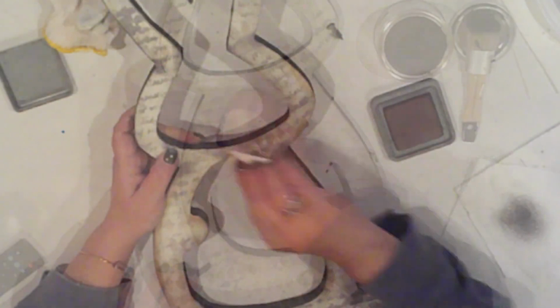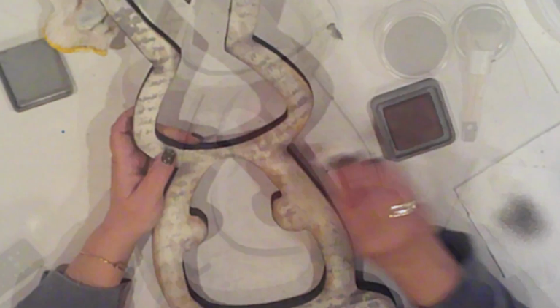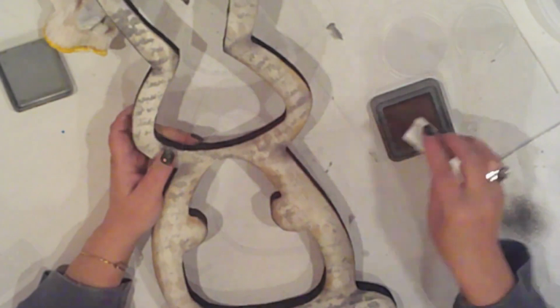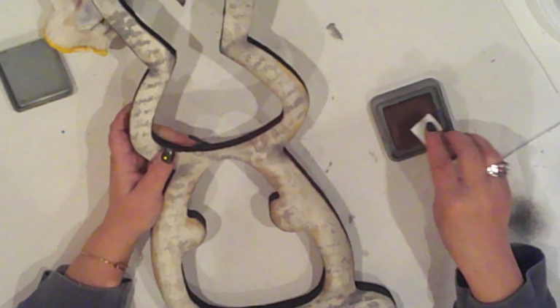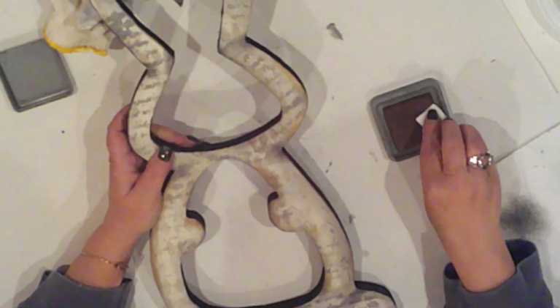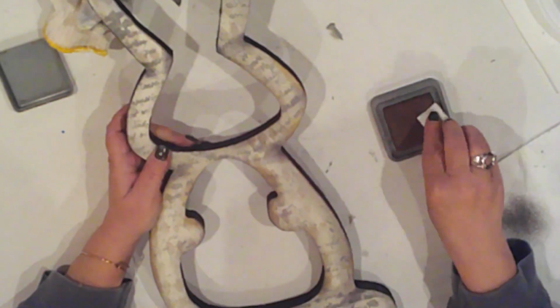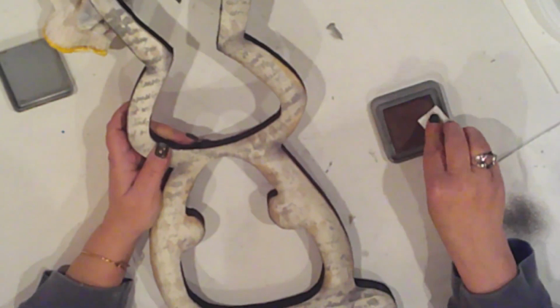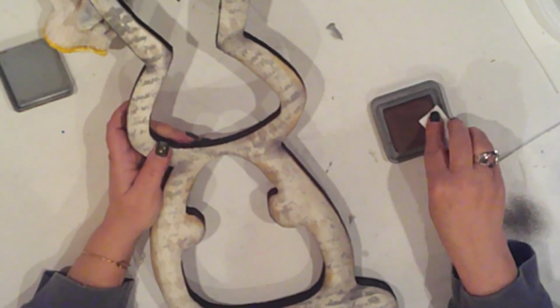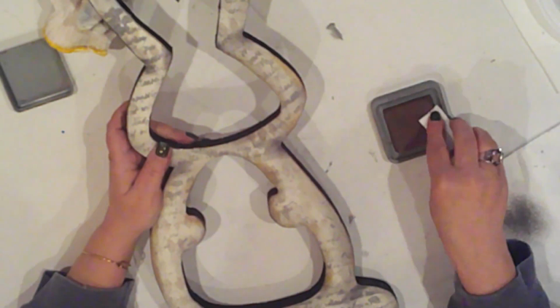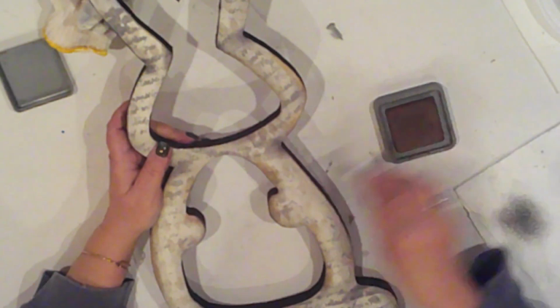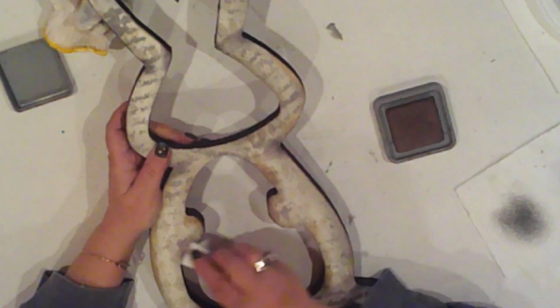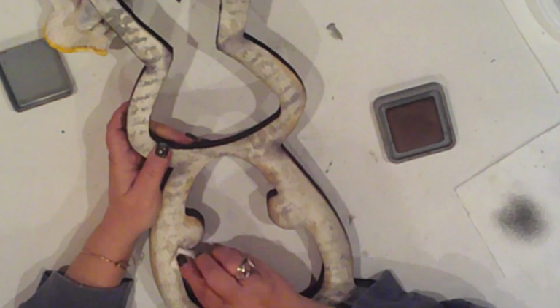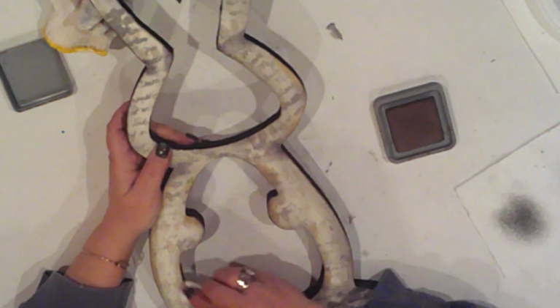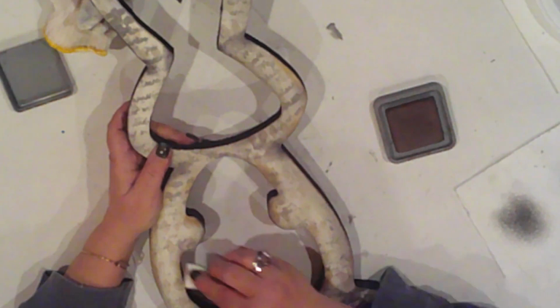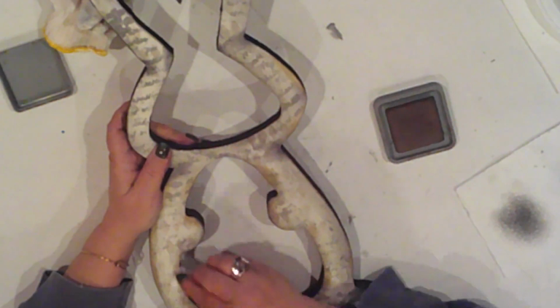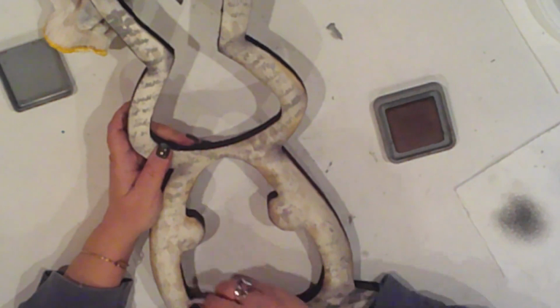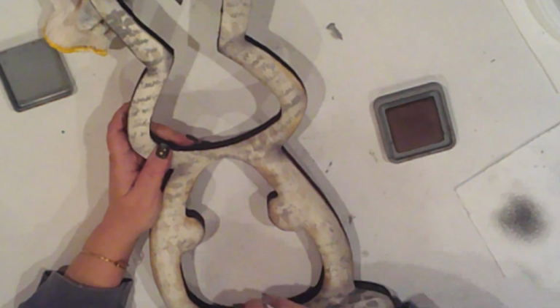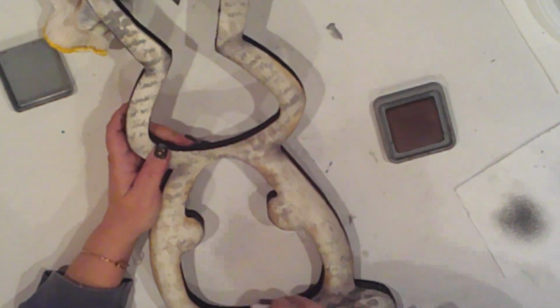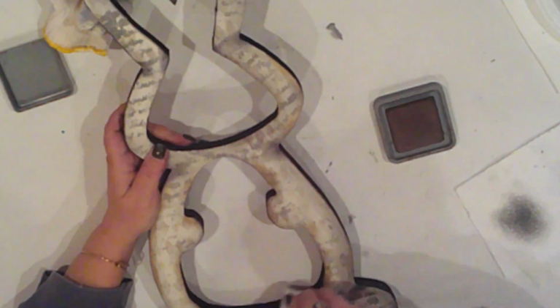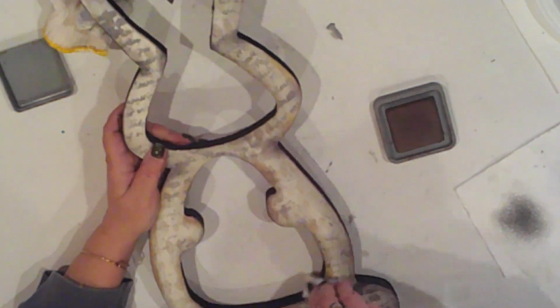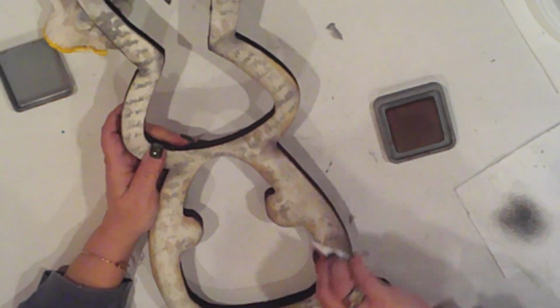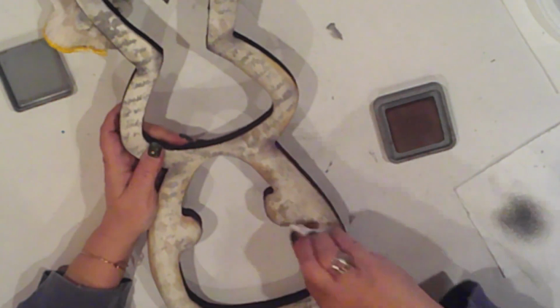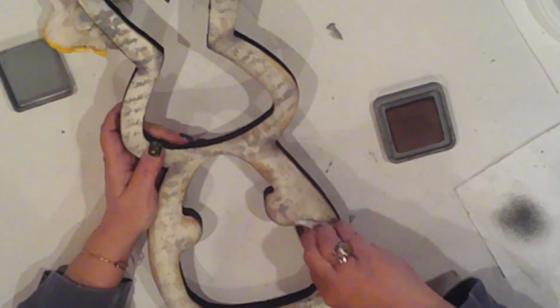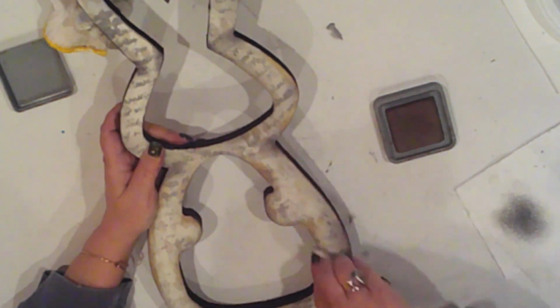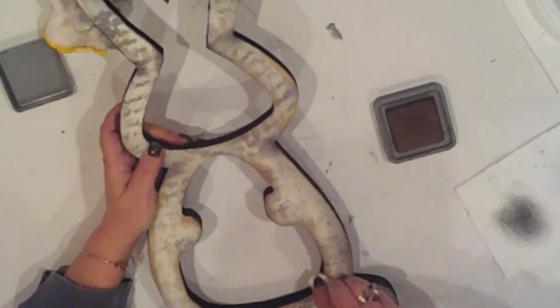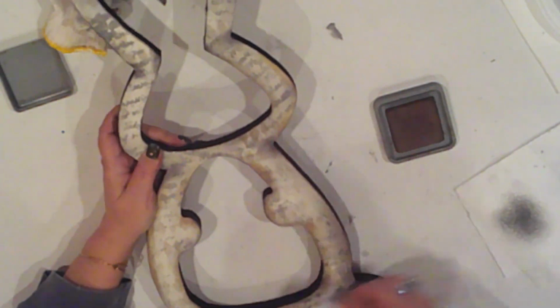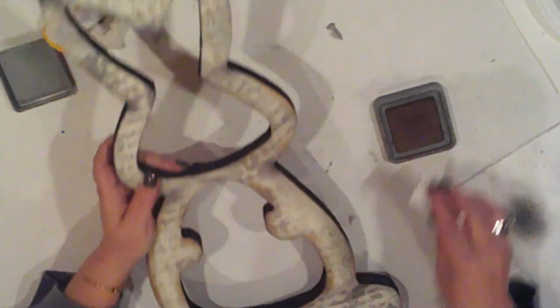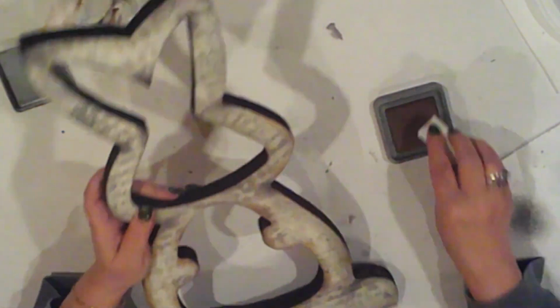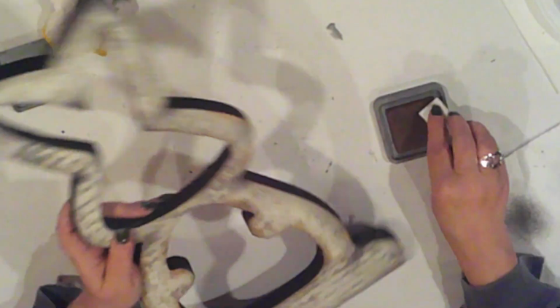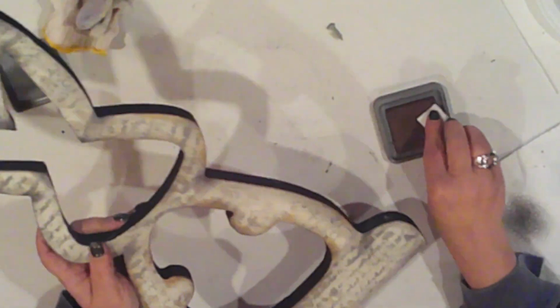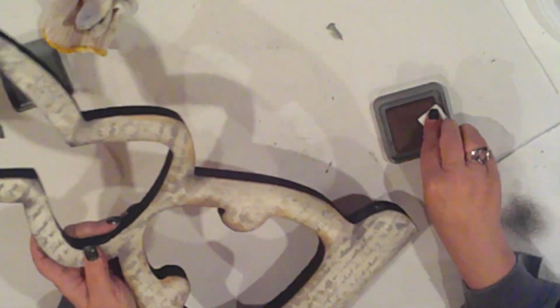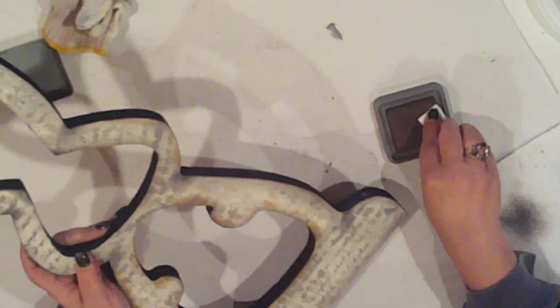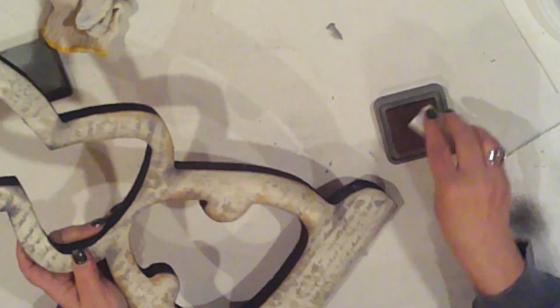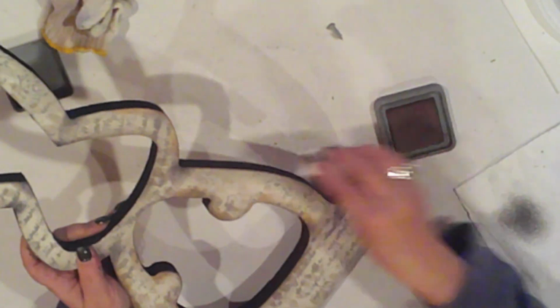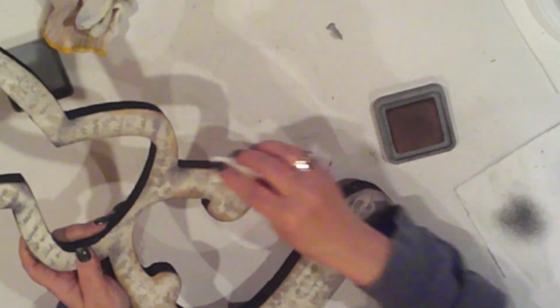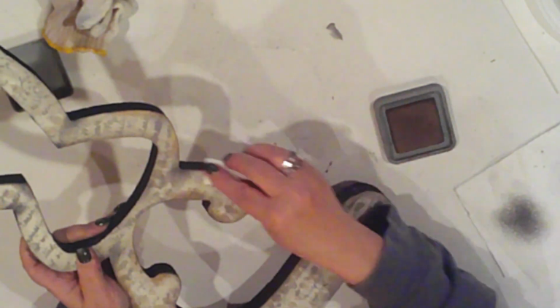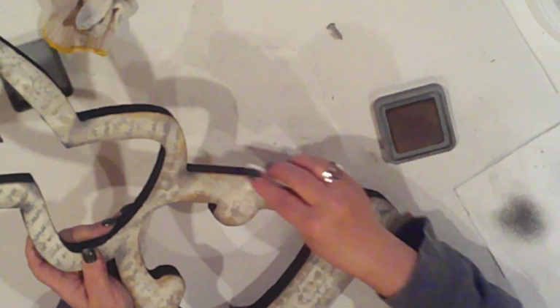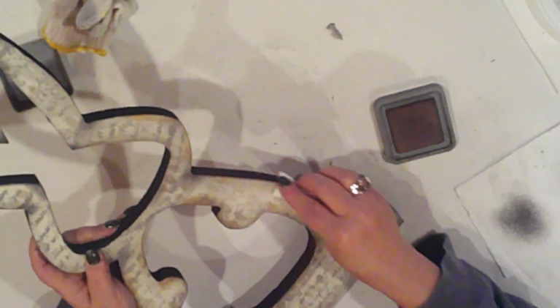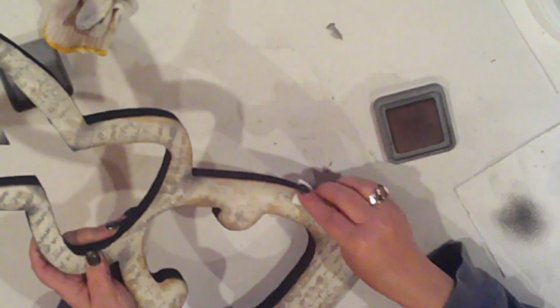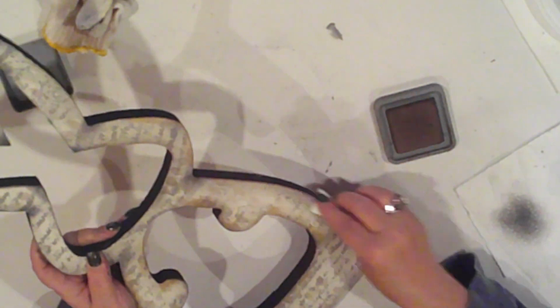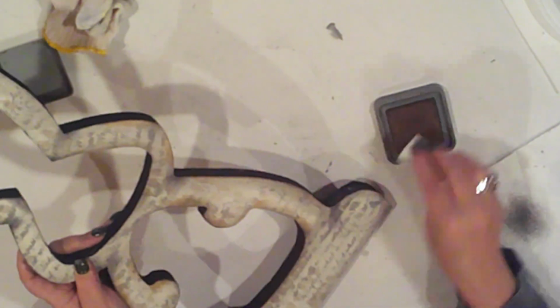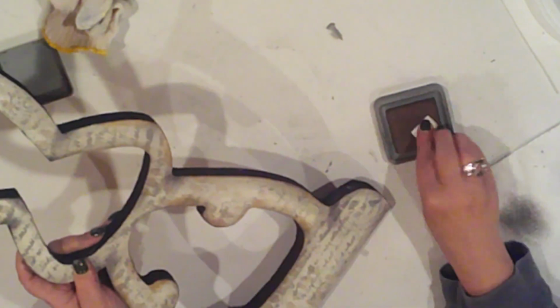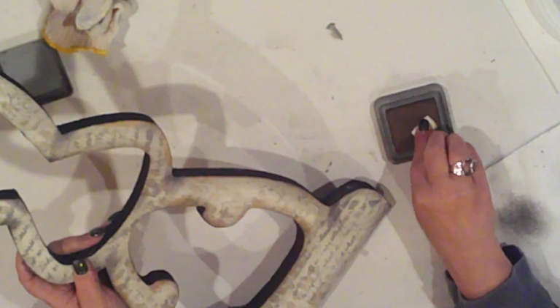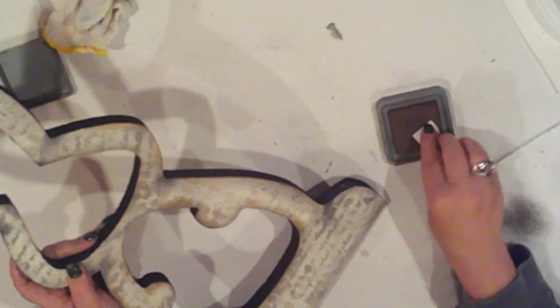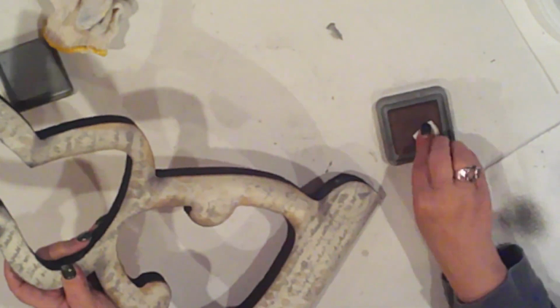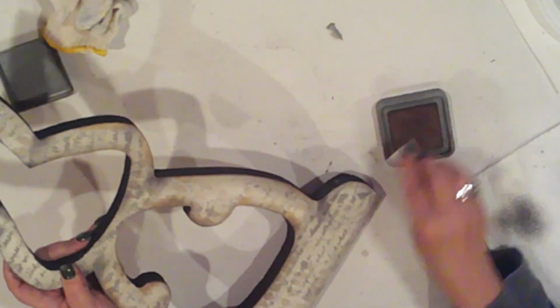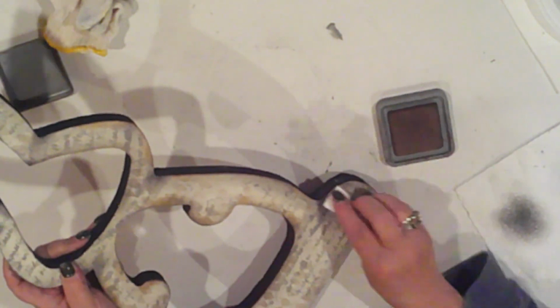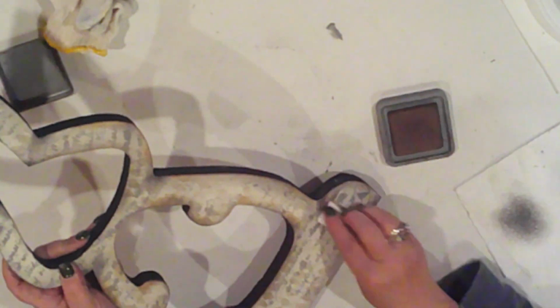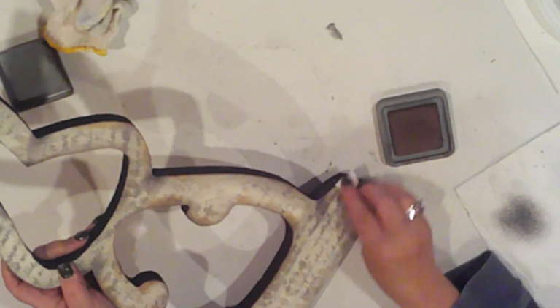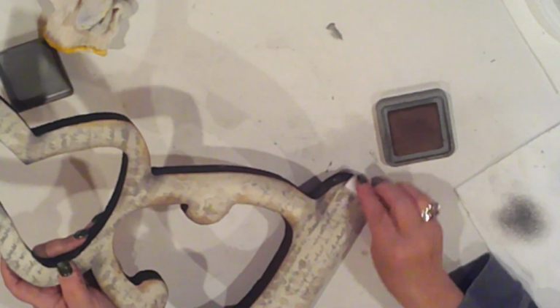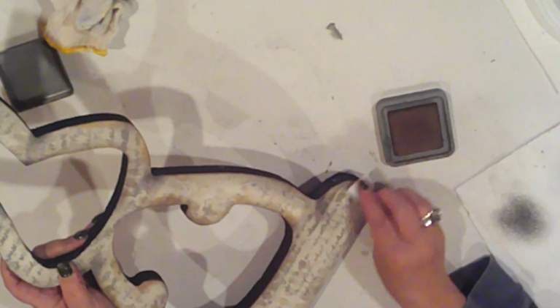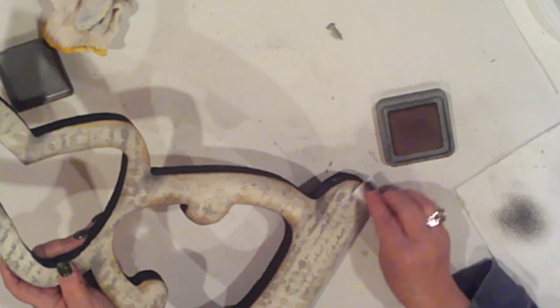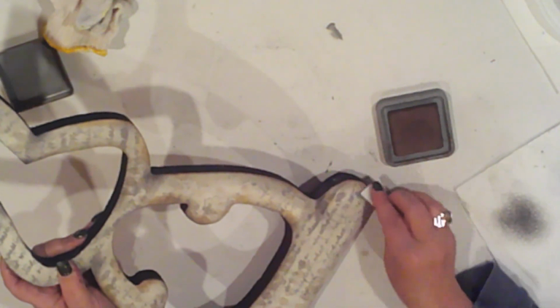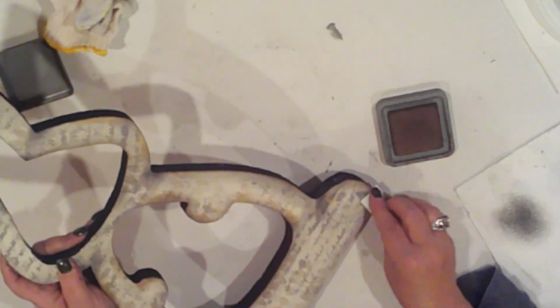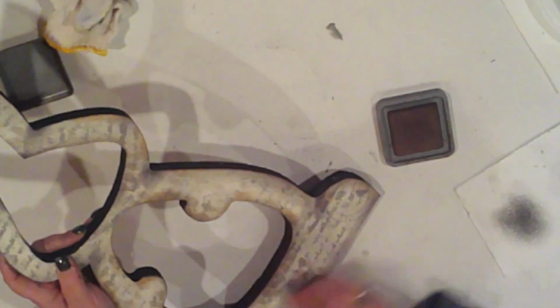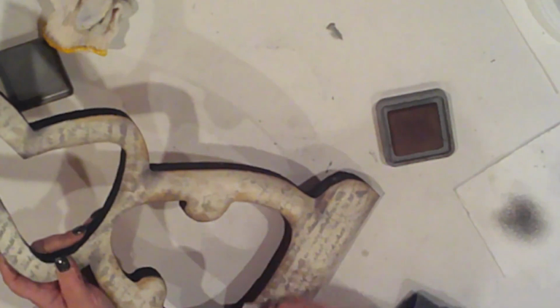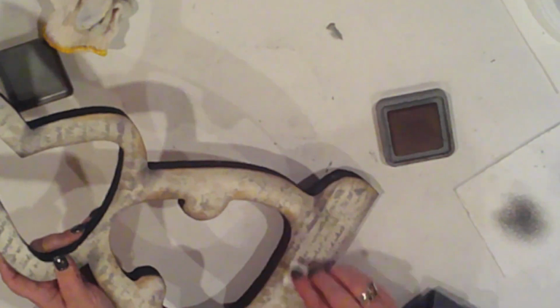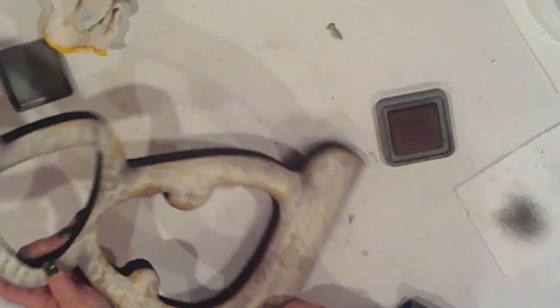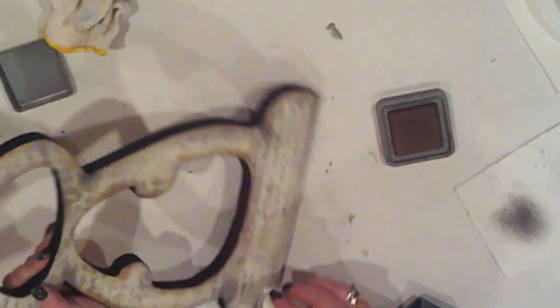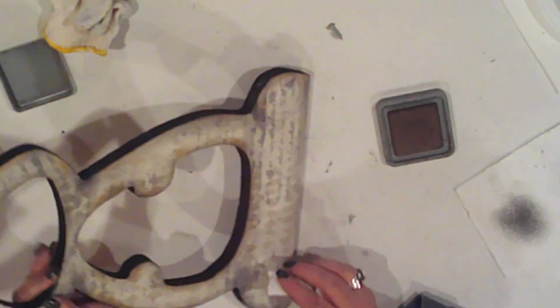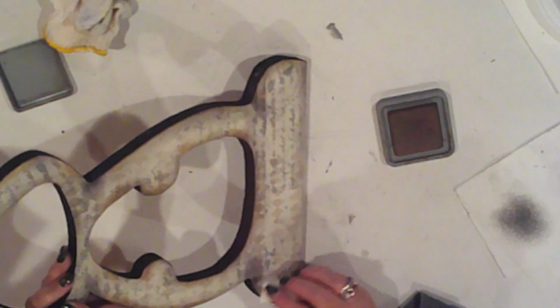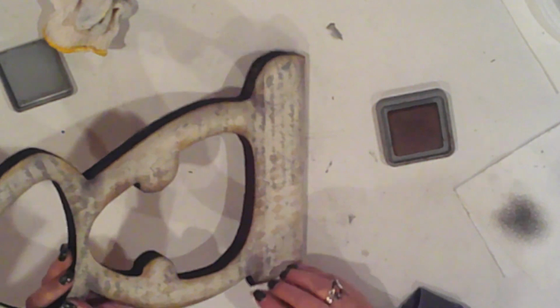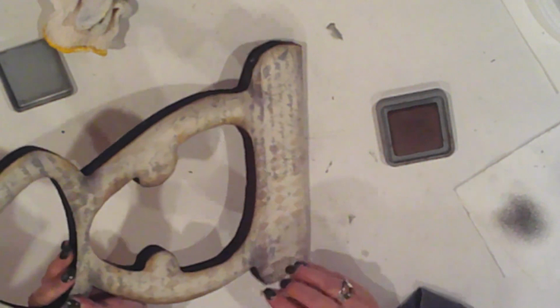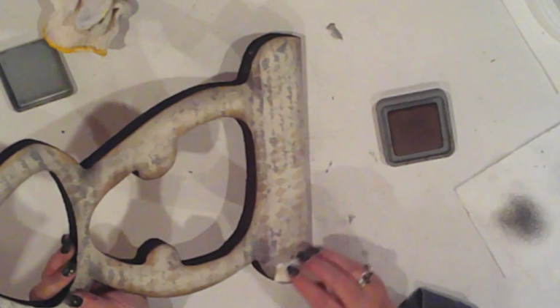For a bit more aging, I'll hit the edges with some Tim Holtz Vintage Photograph Distressing ink until I'm happy with it.